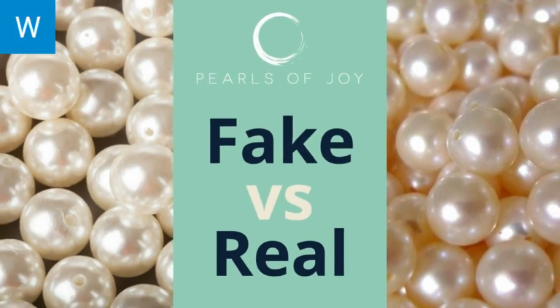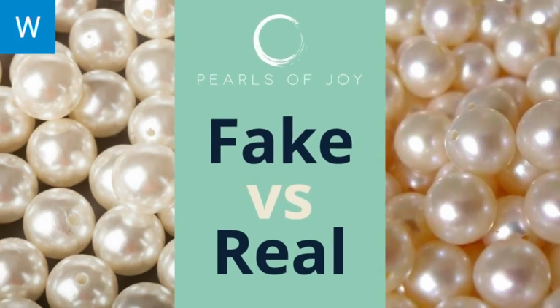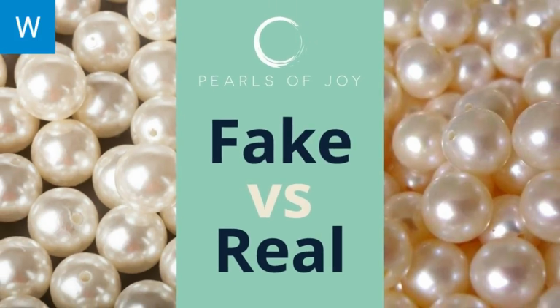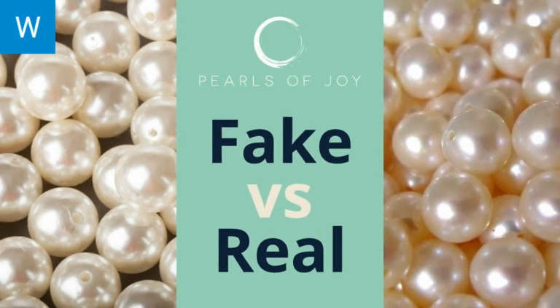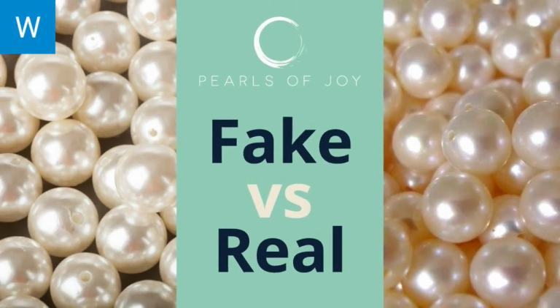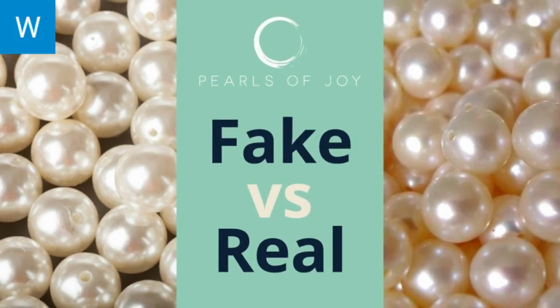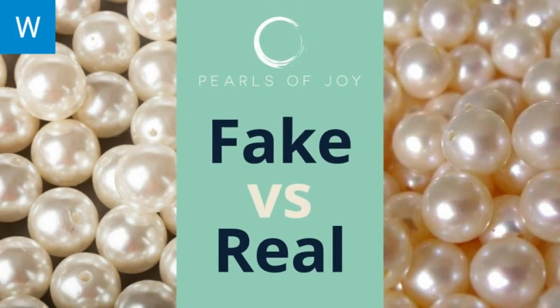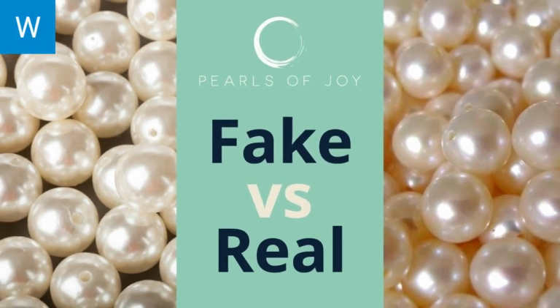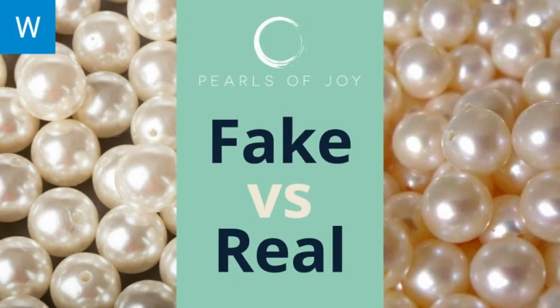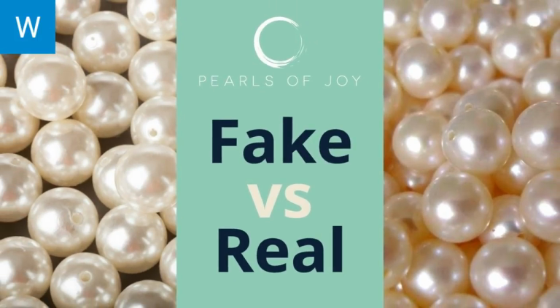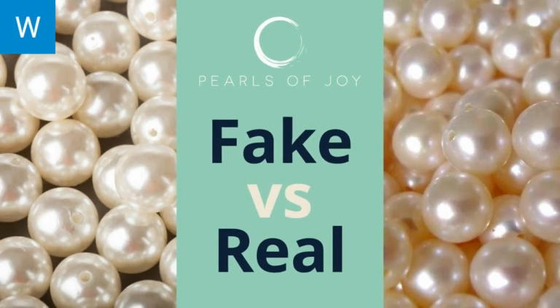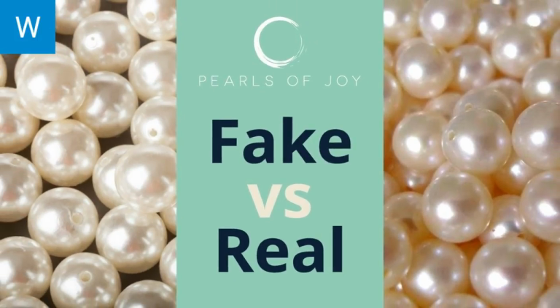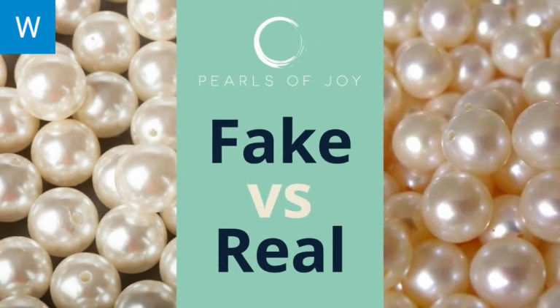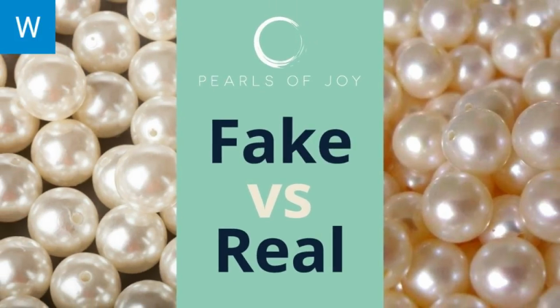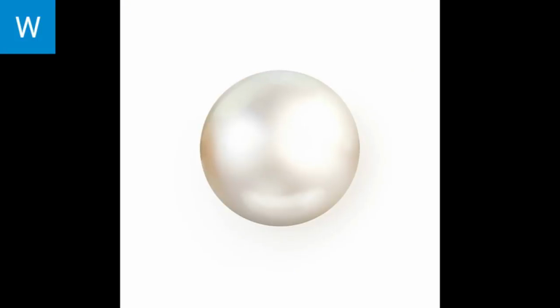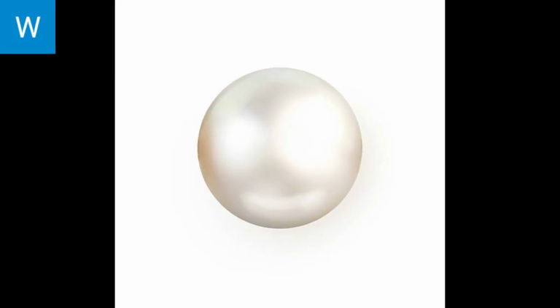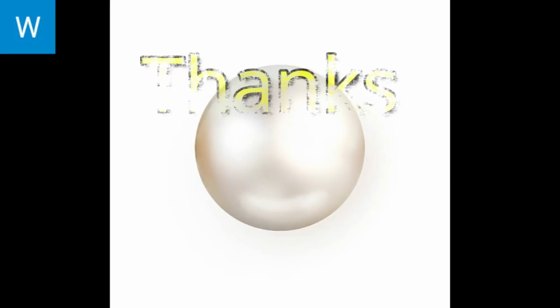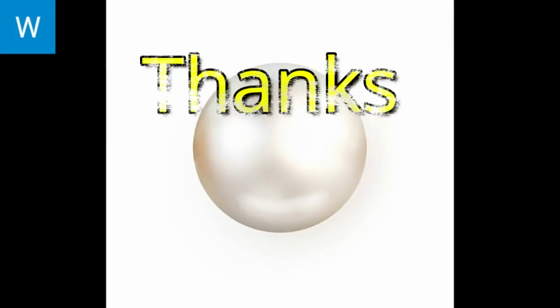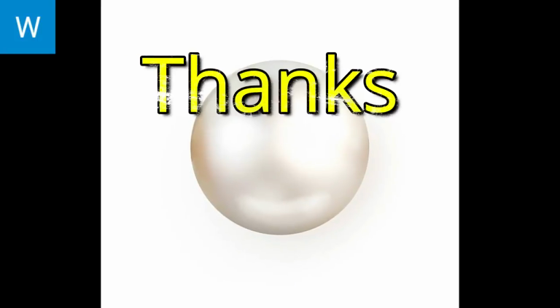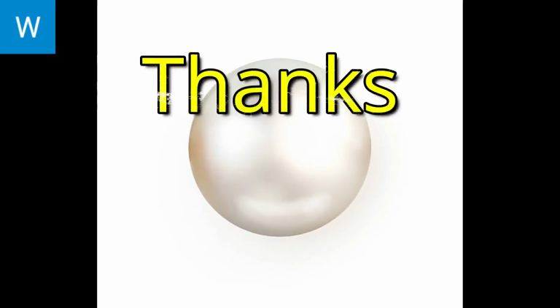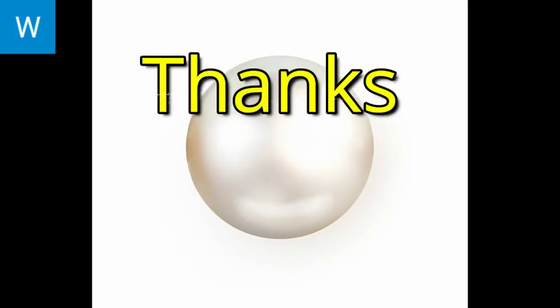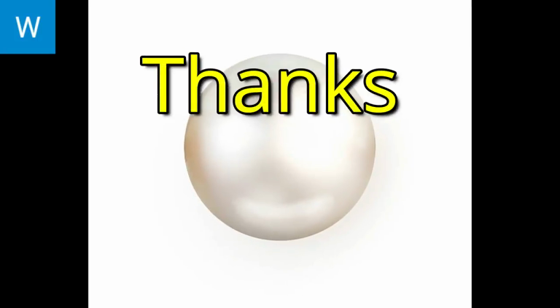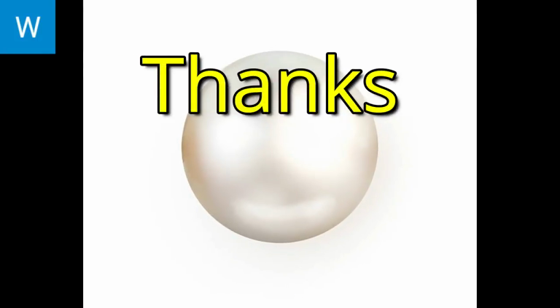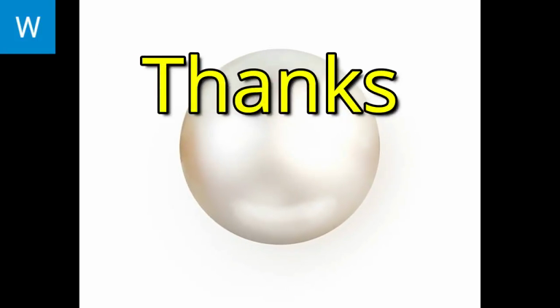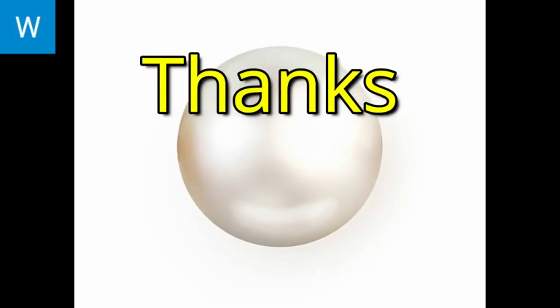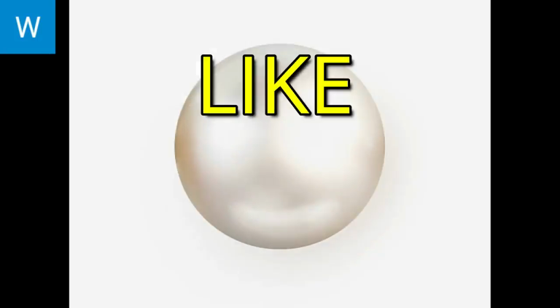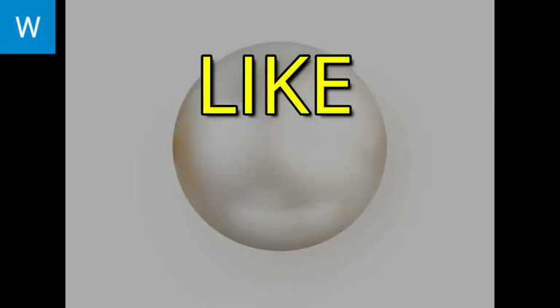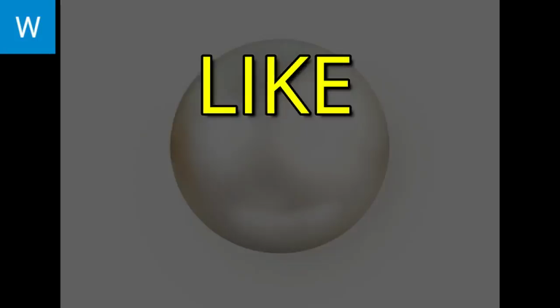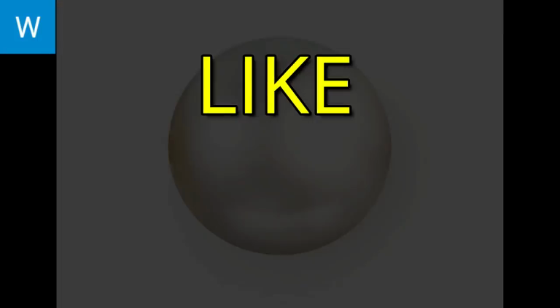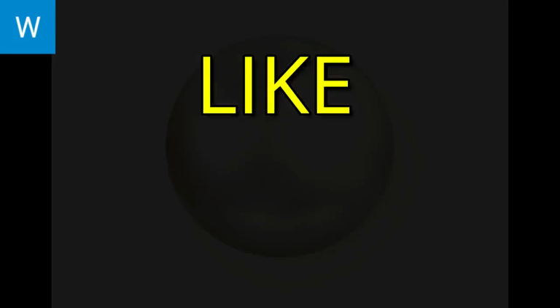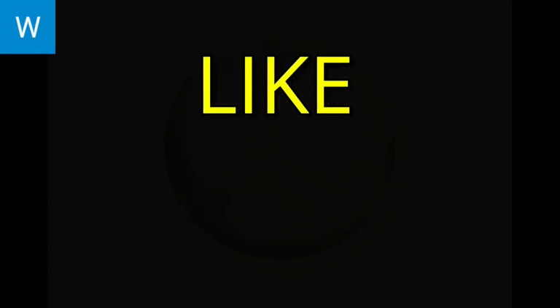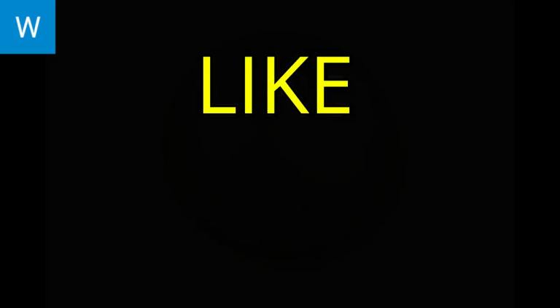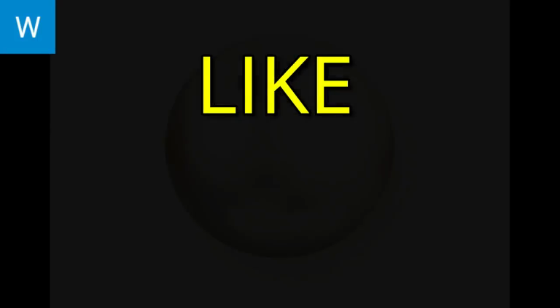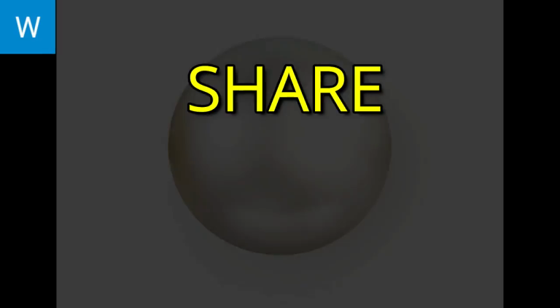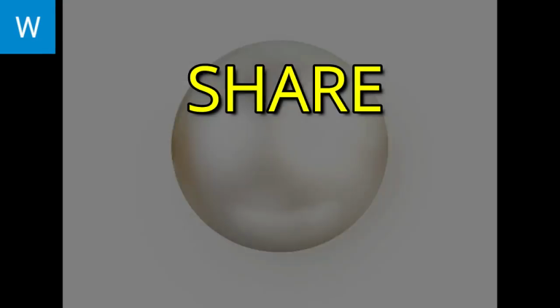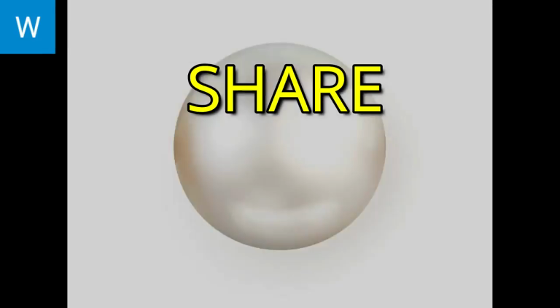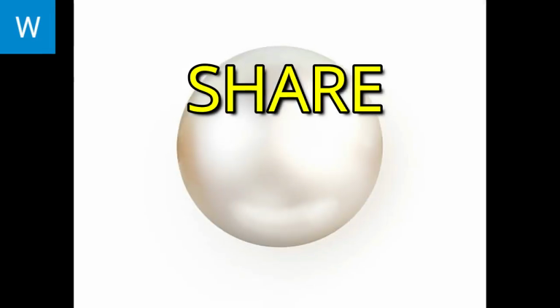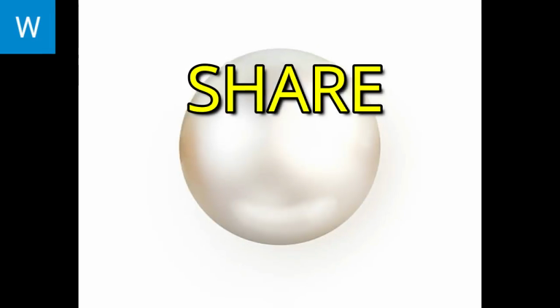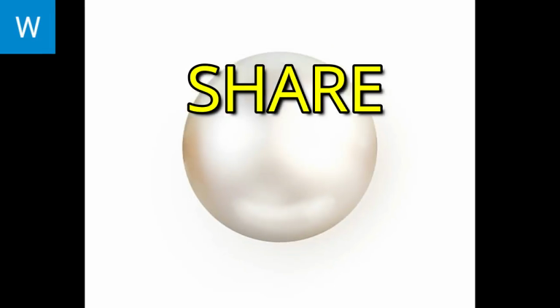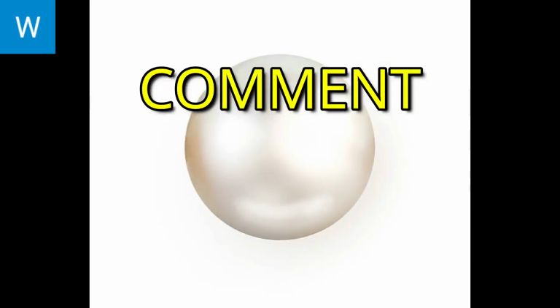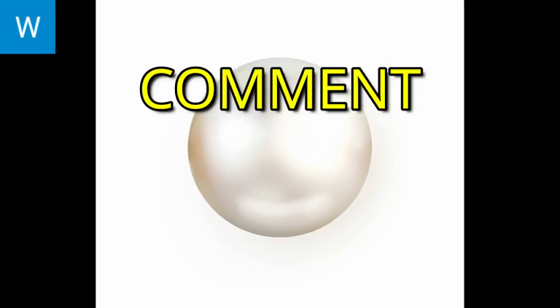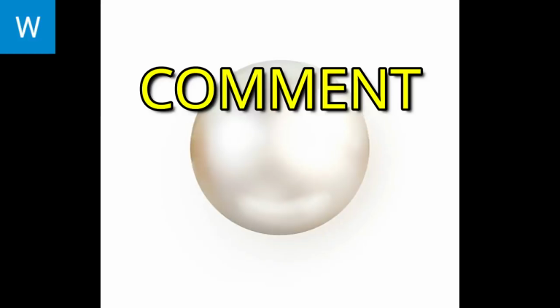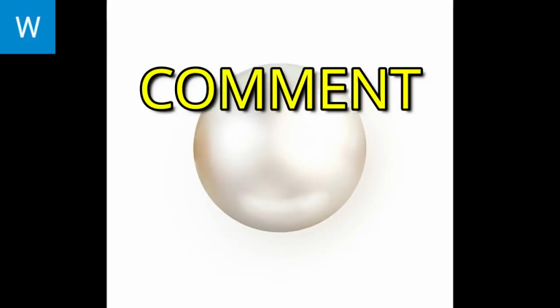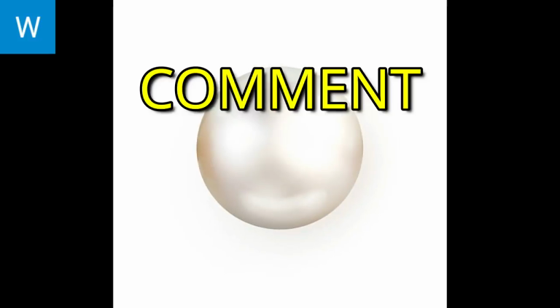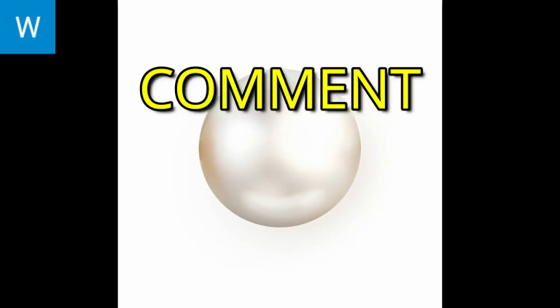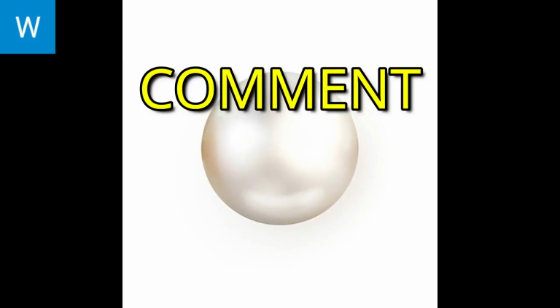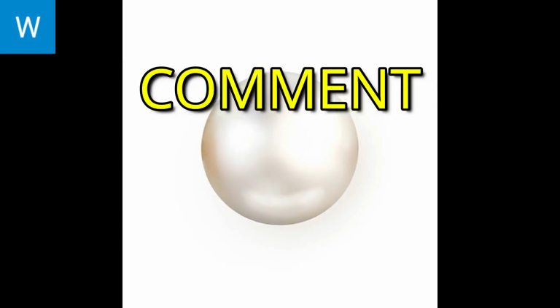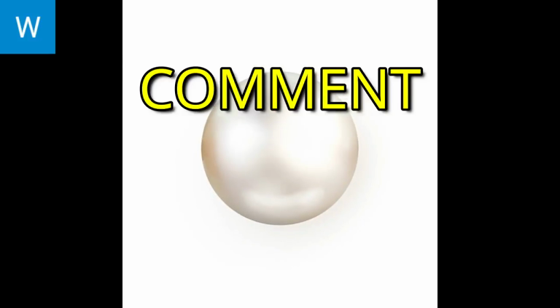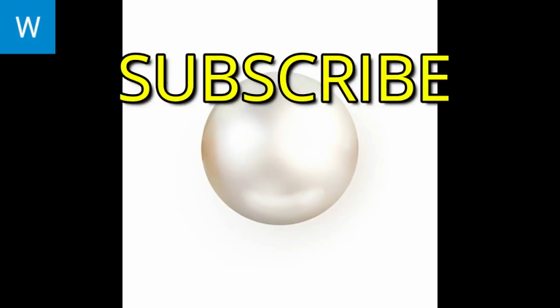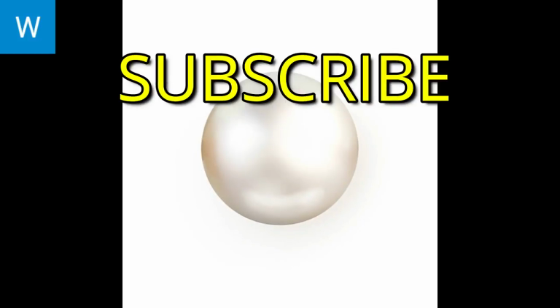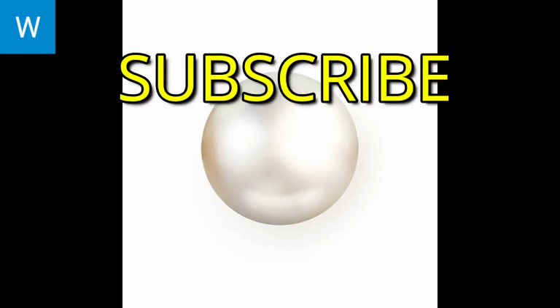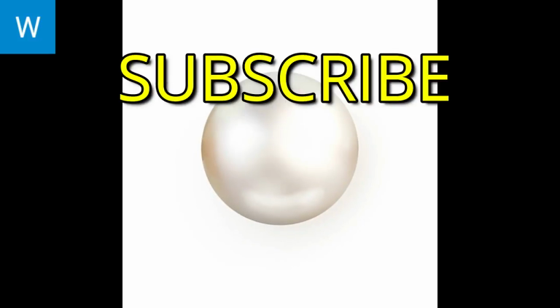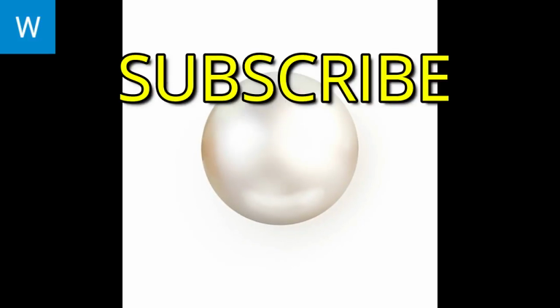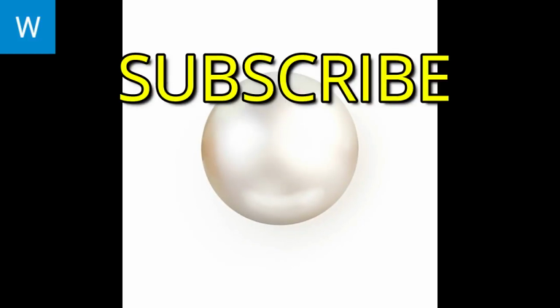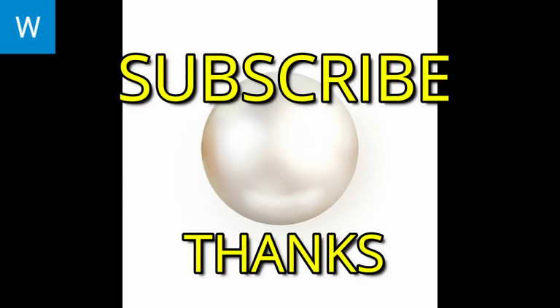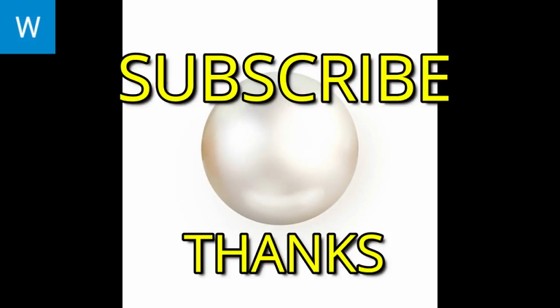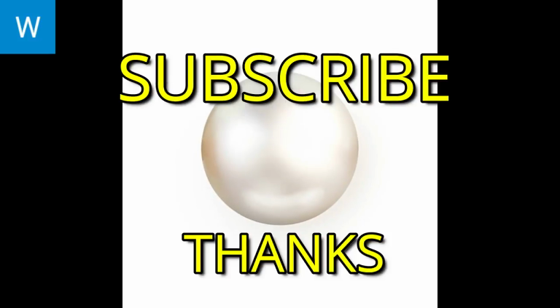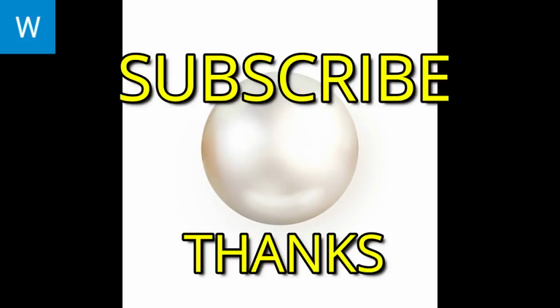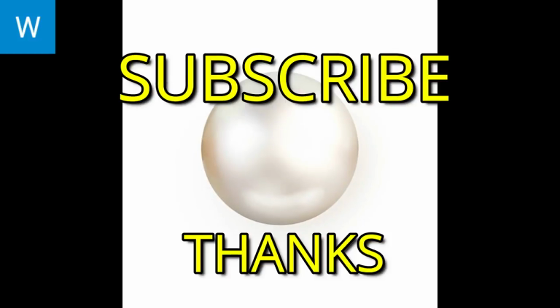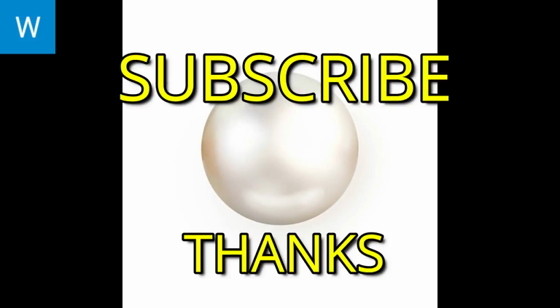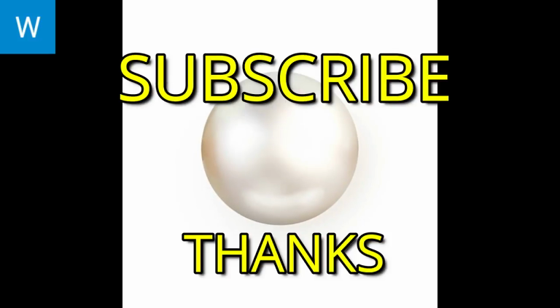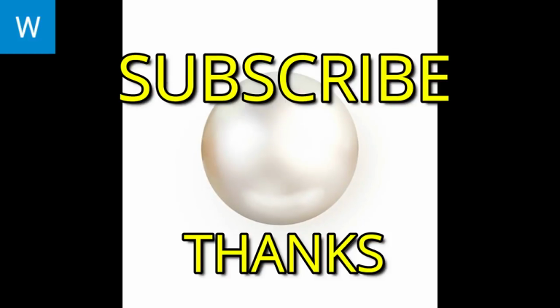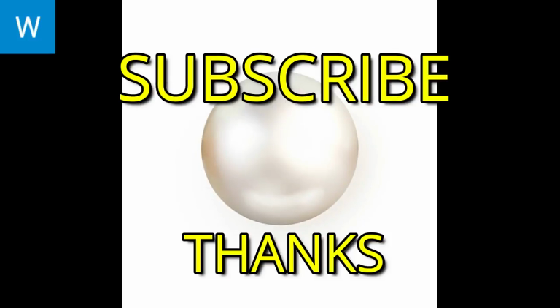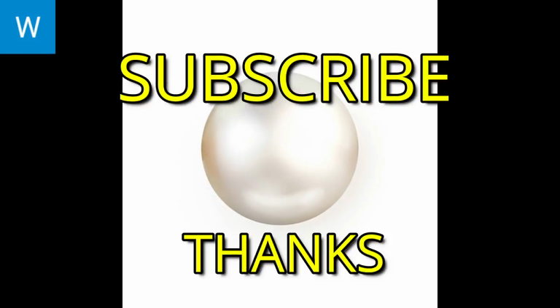If you liked this video, please like, share, and comment. Please also subscribe to our channel. Thank you!